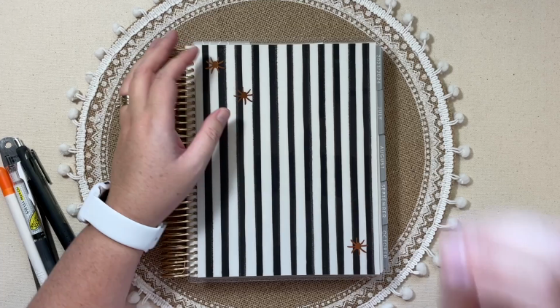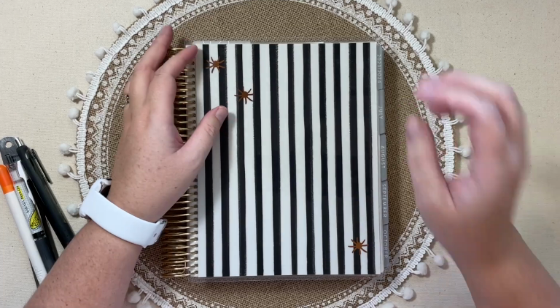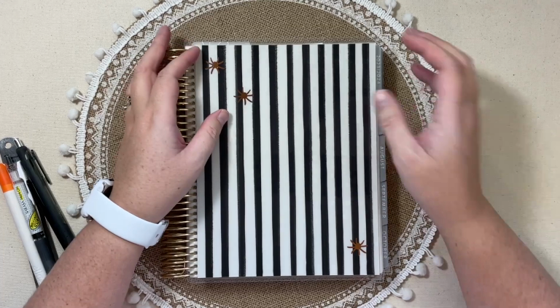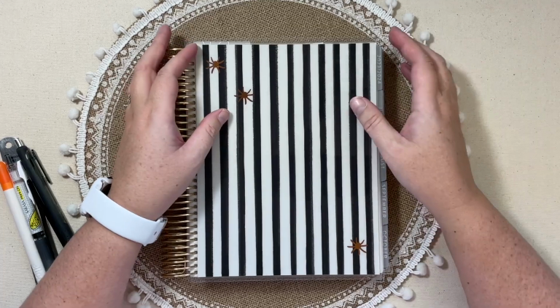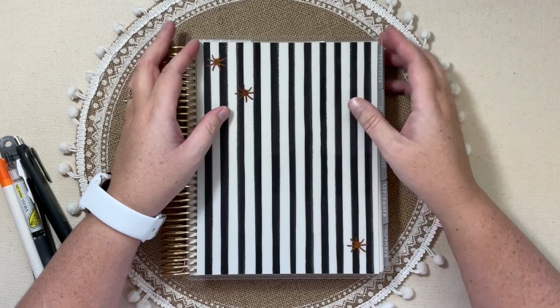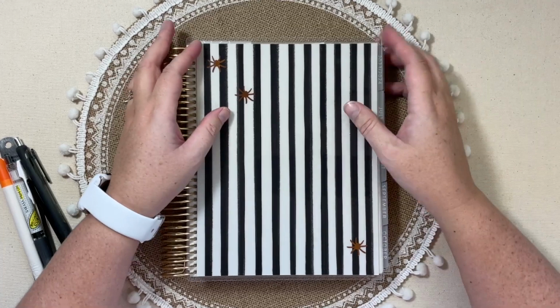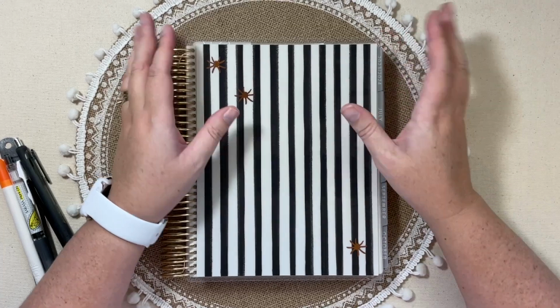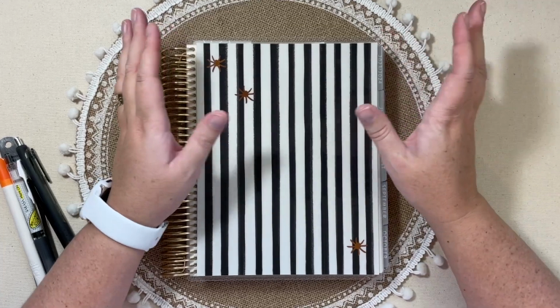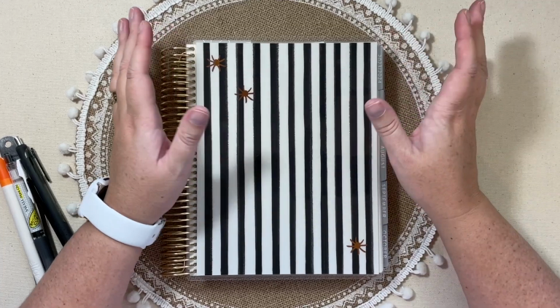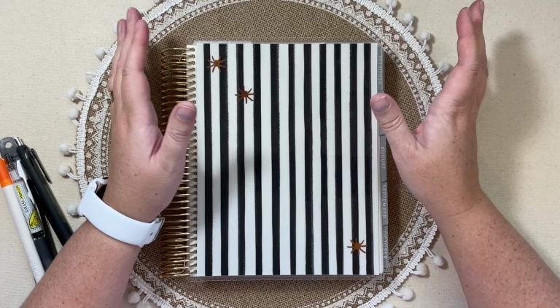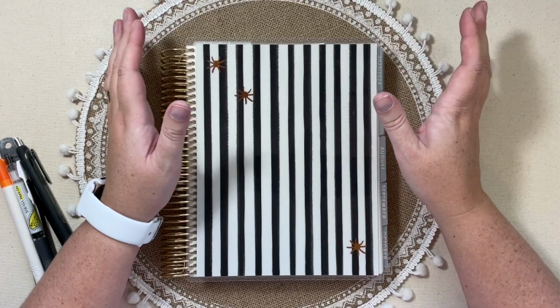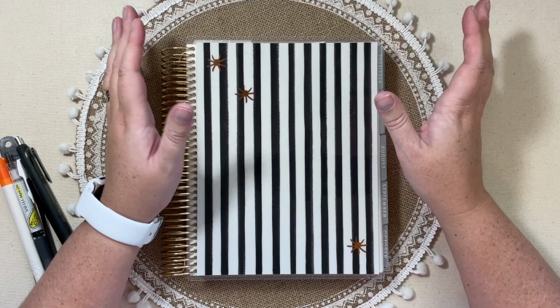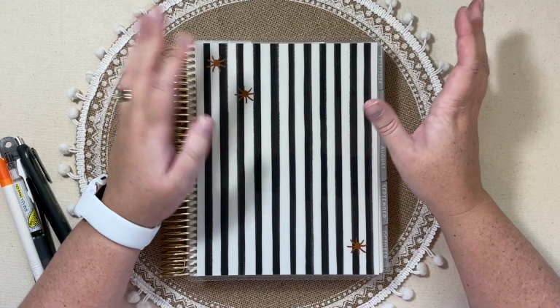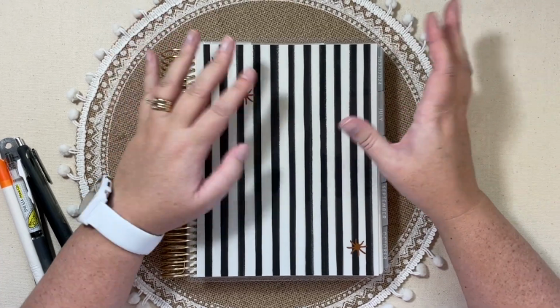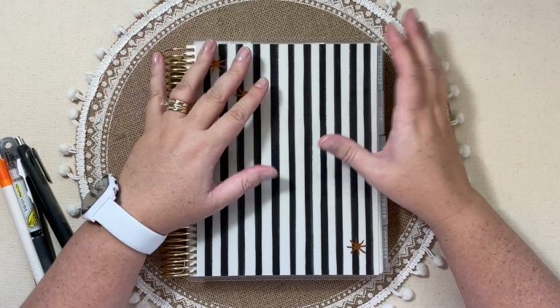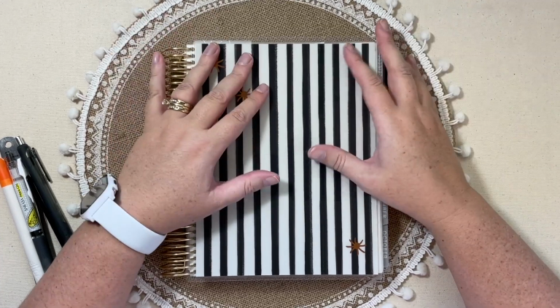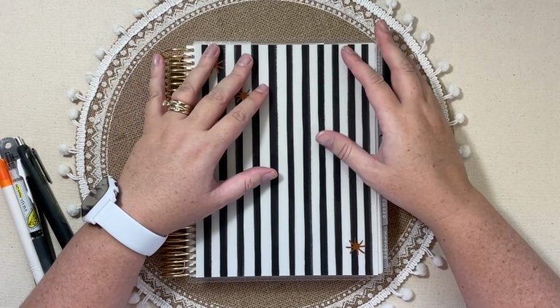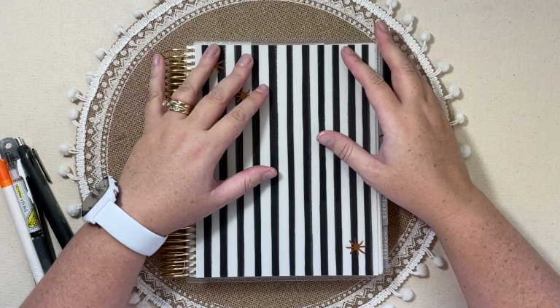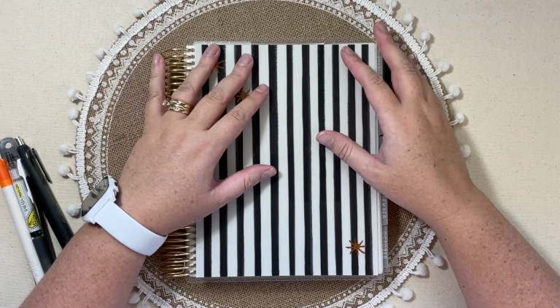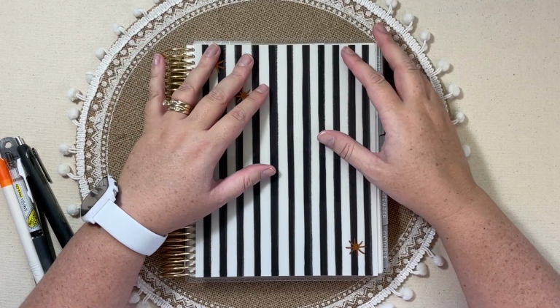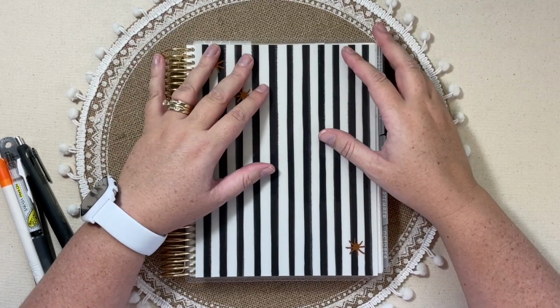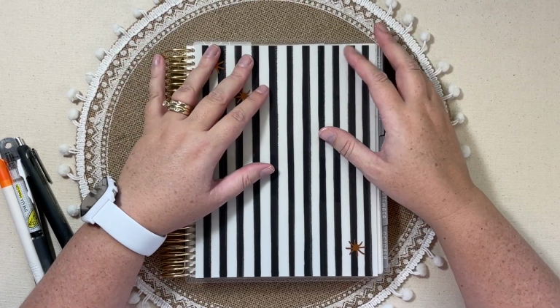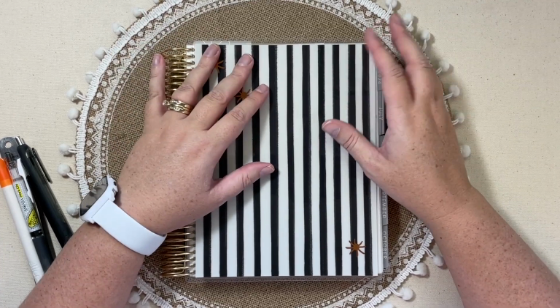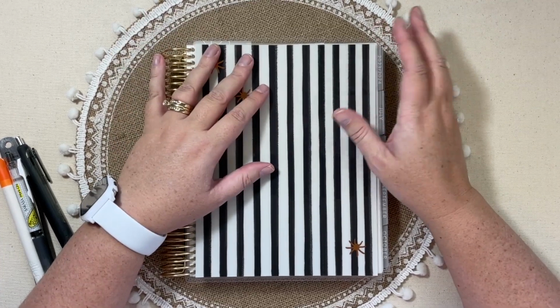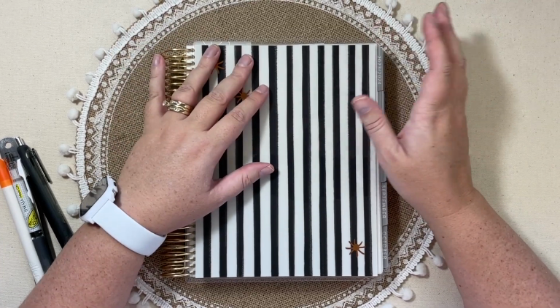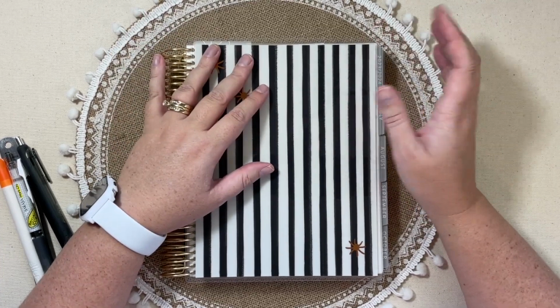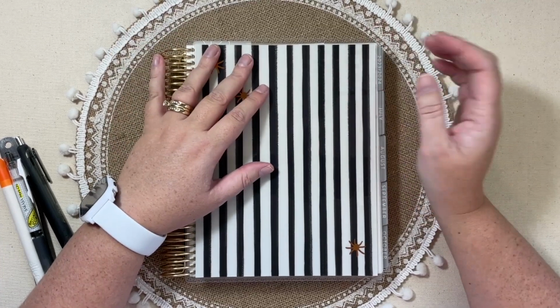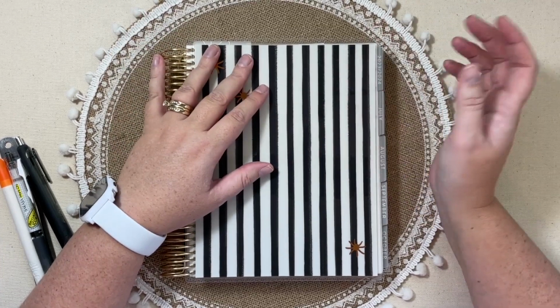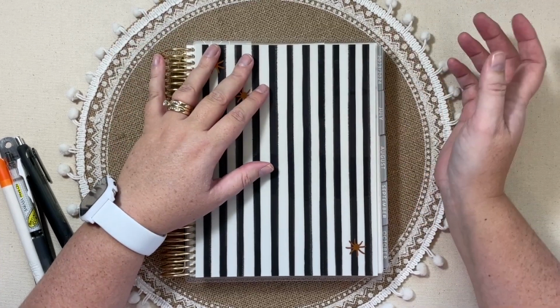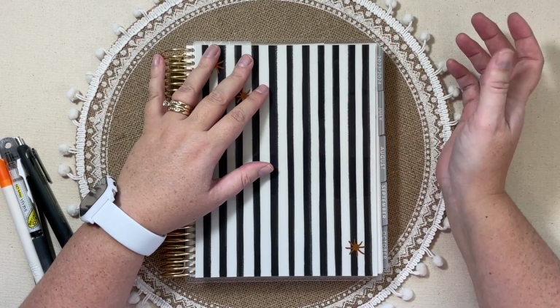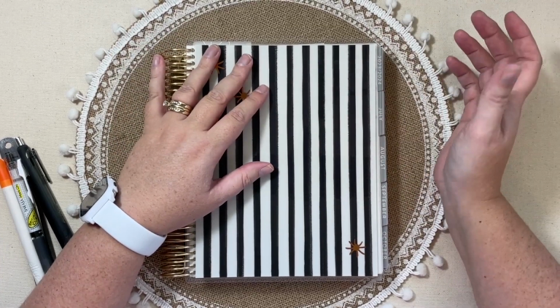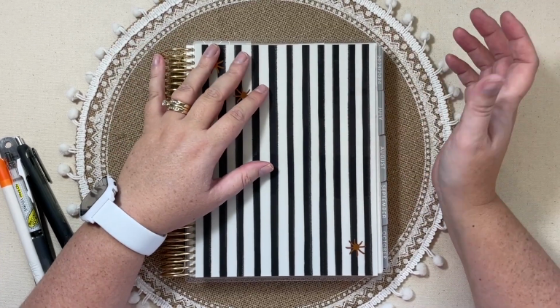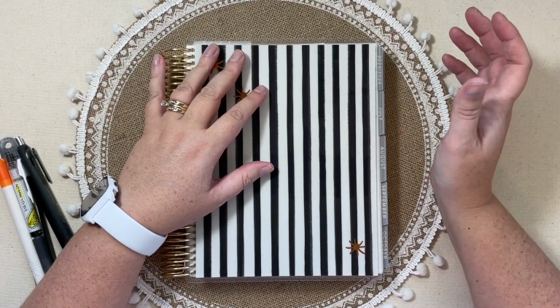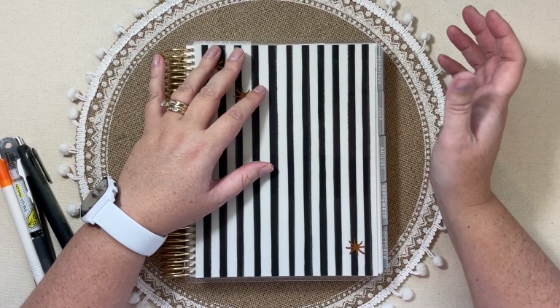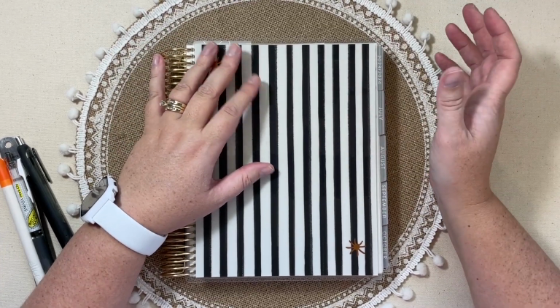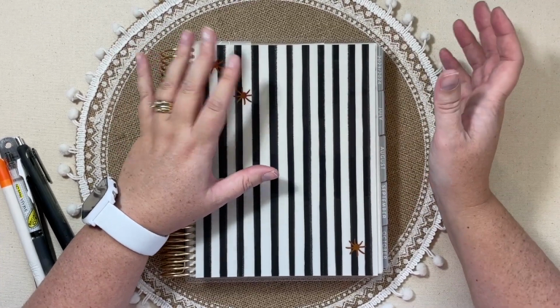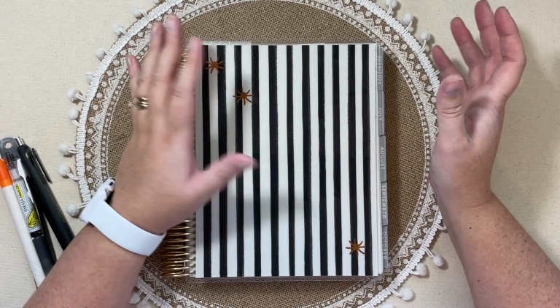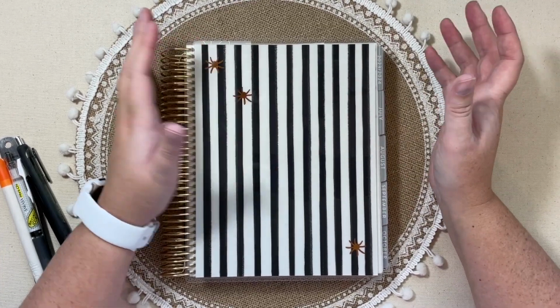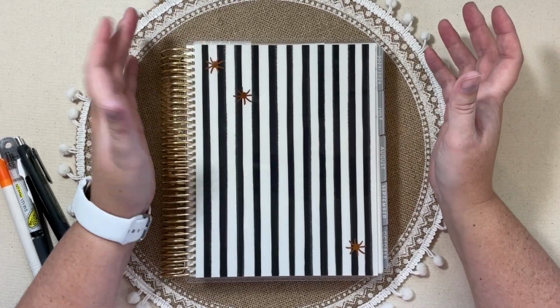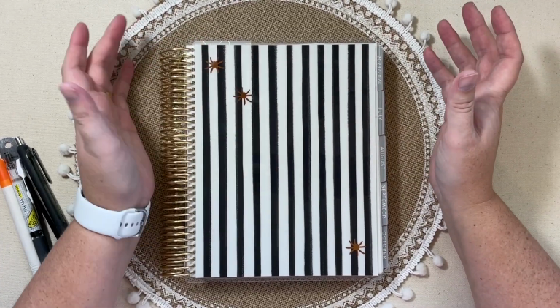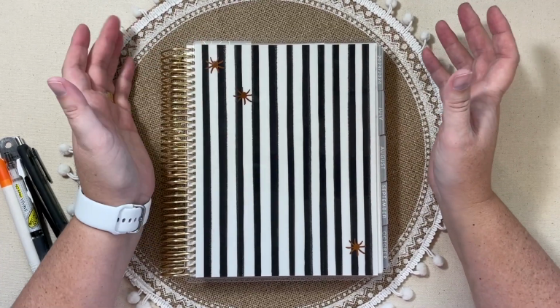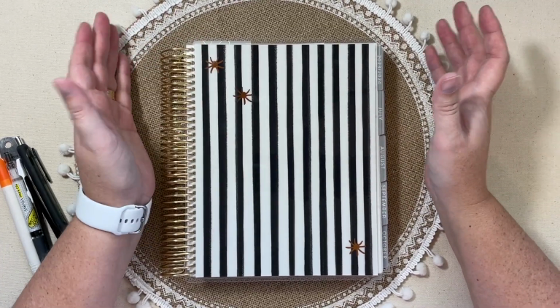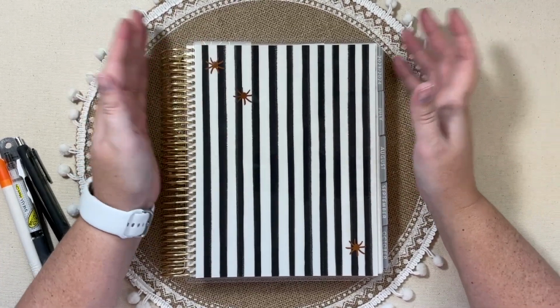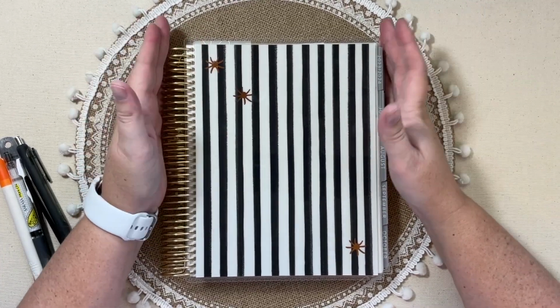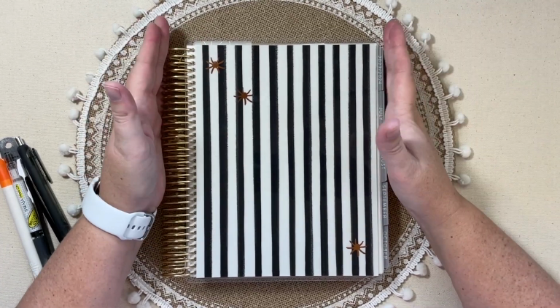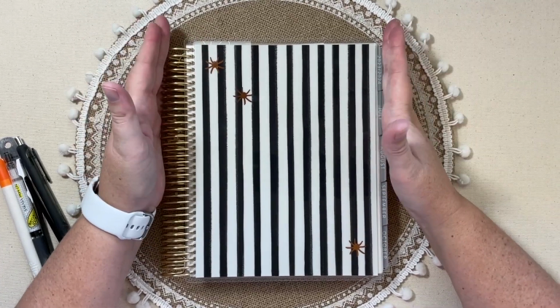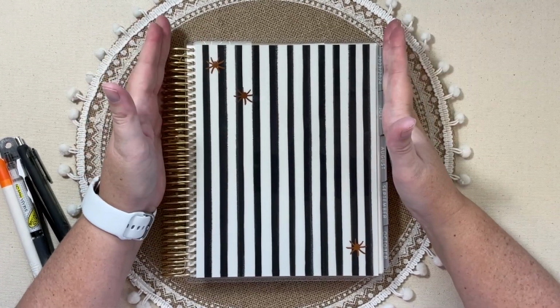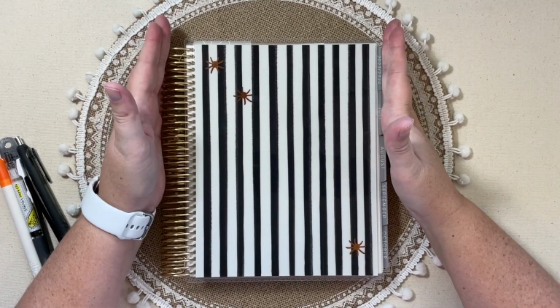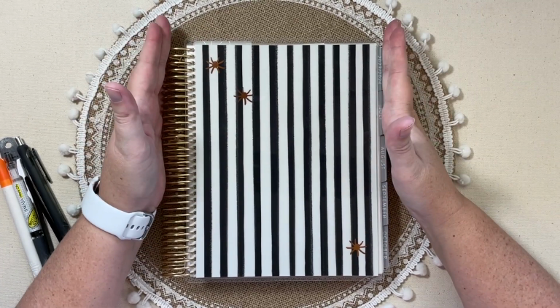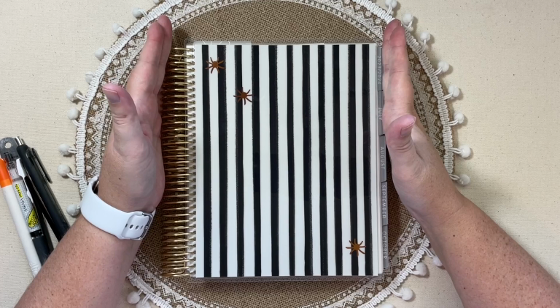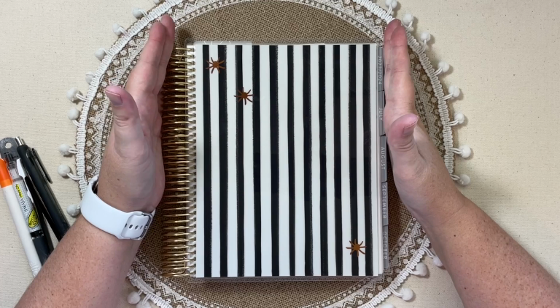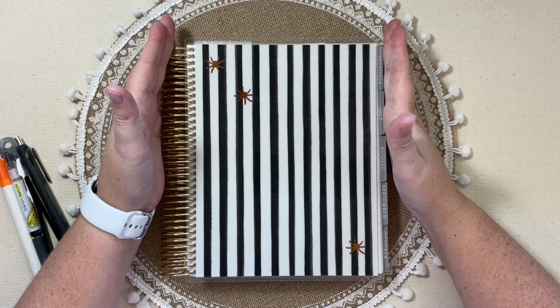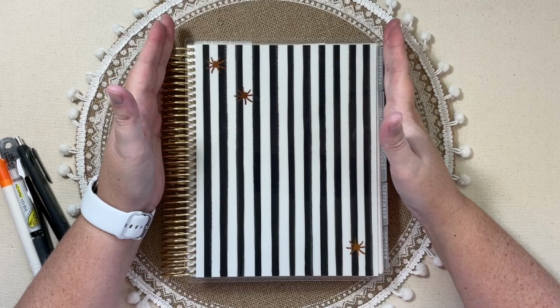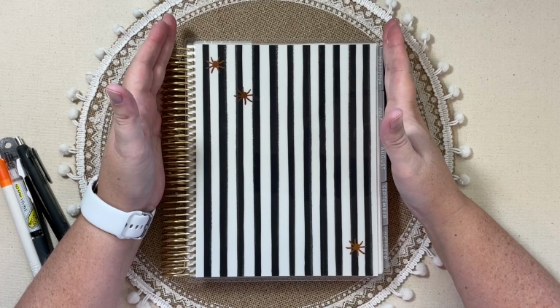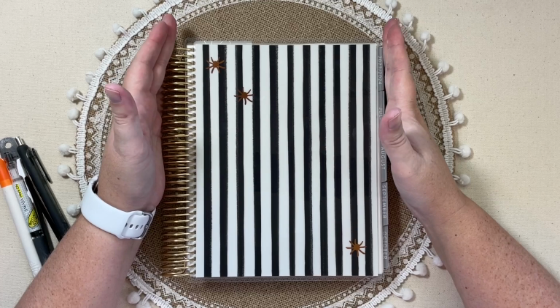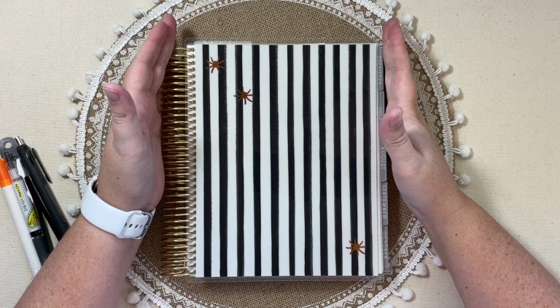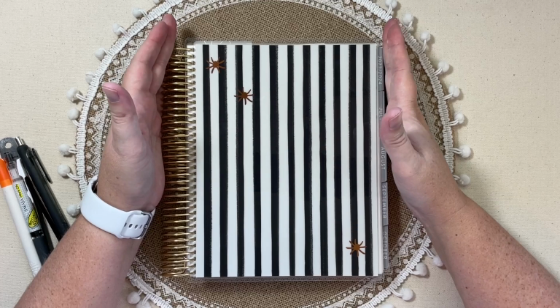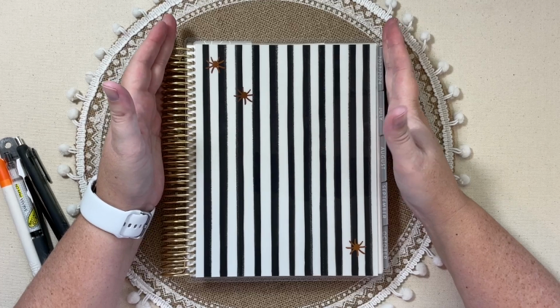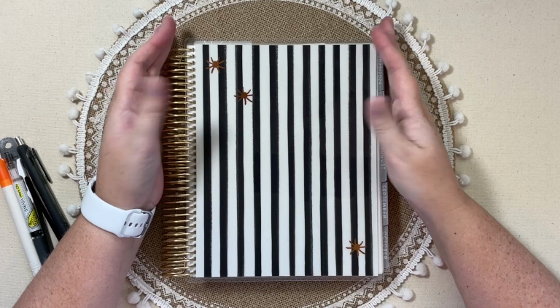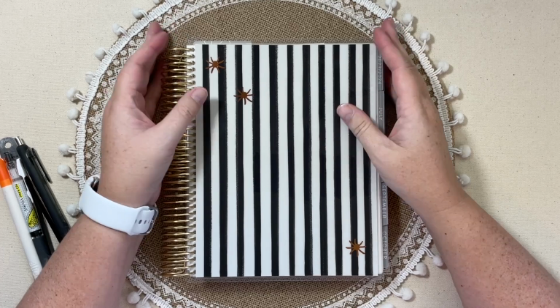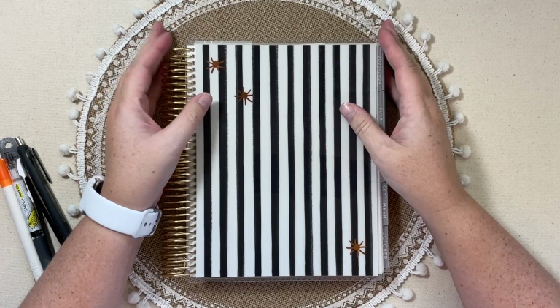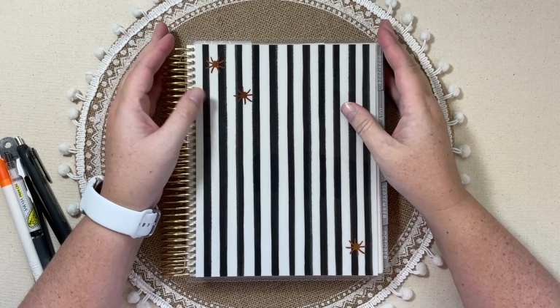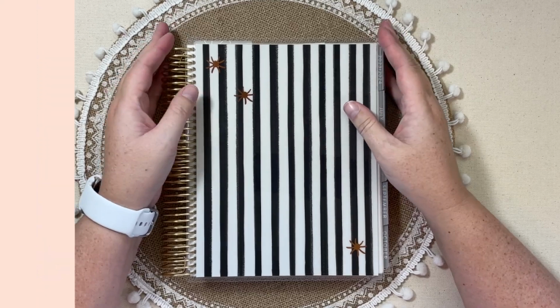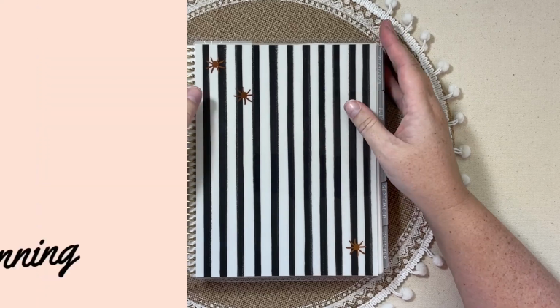Hey everyone, this is Jennifer and I'm sitting down to plan out another week in my Erin Condren Life Planner.